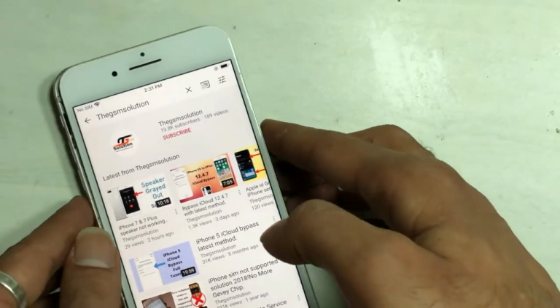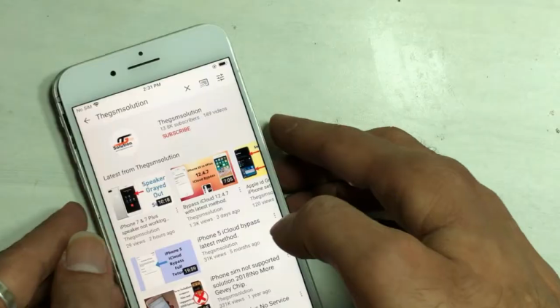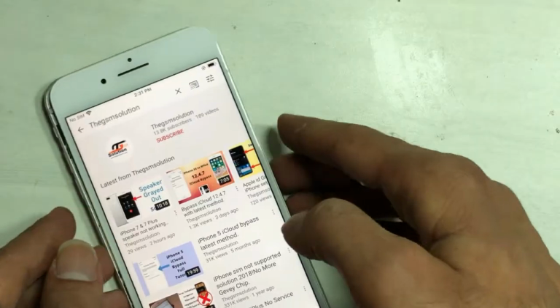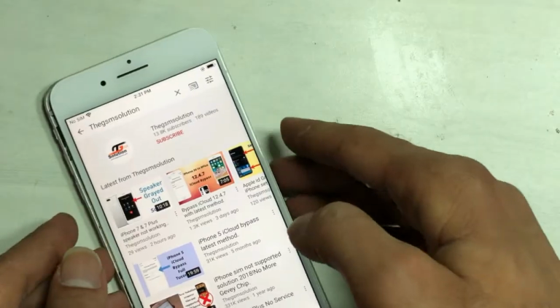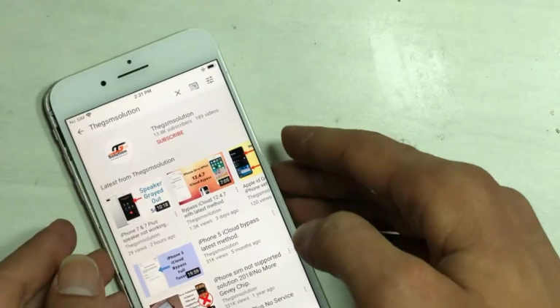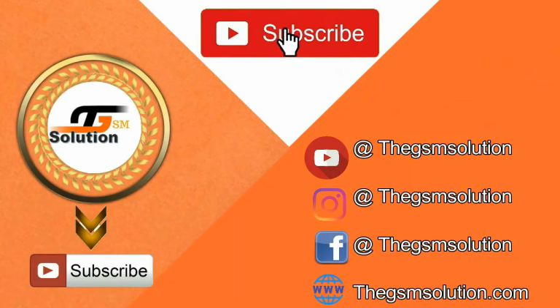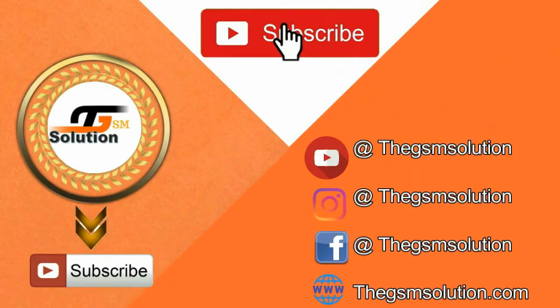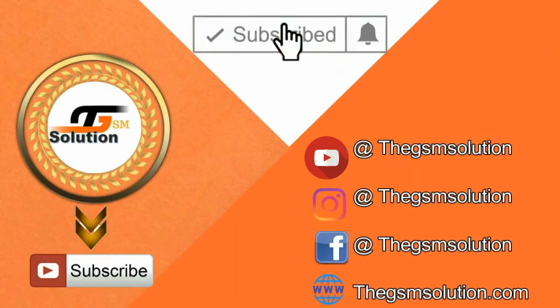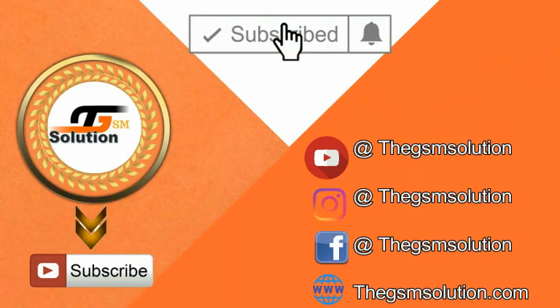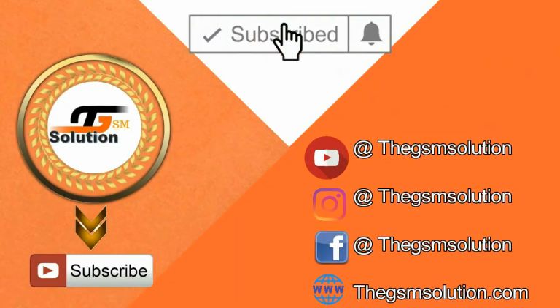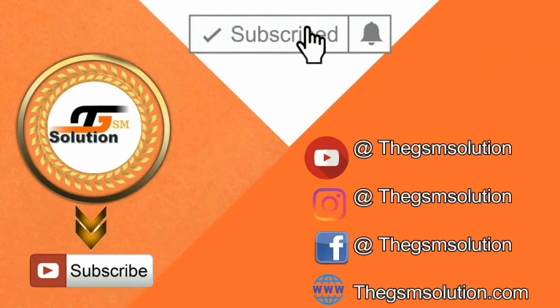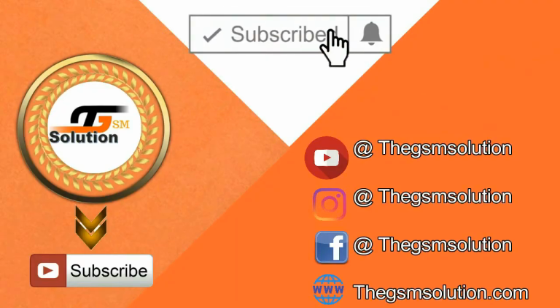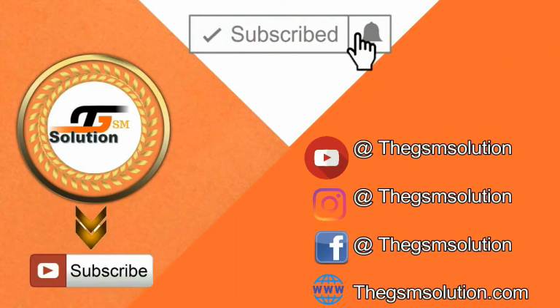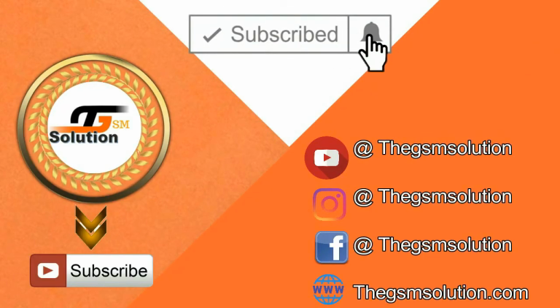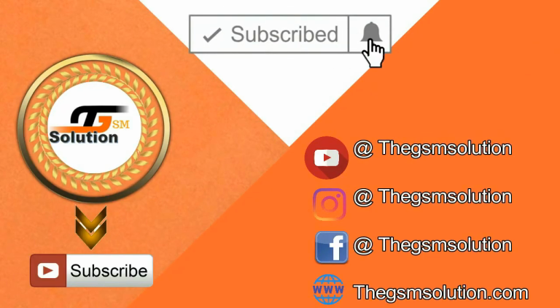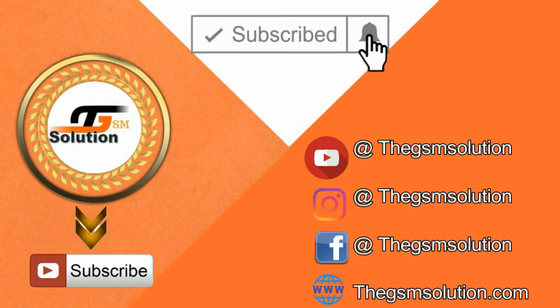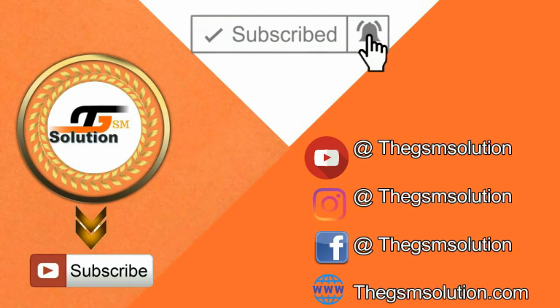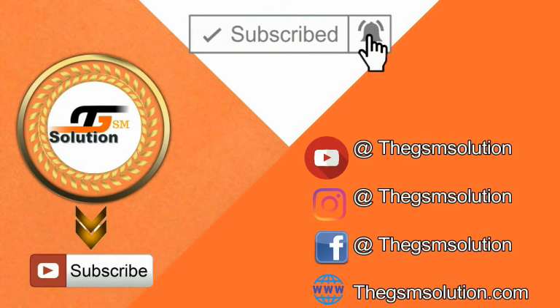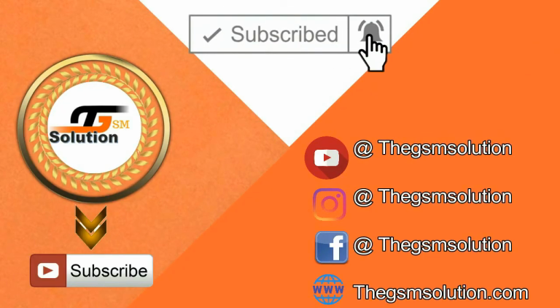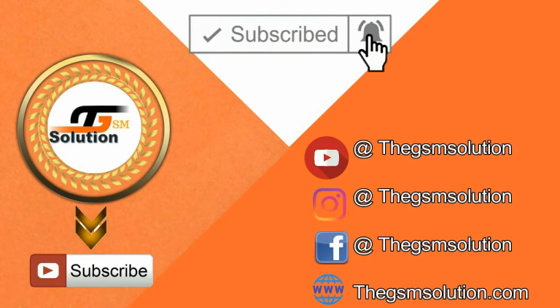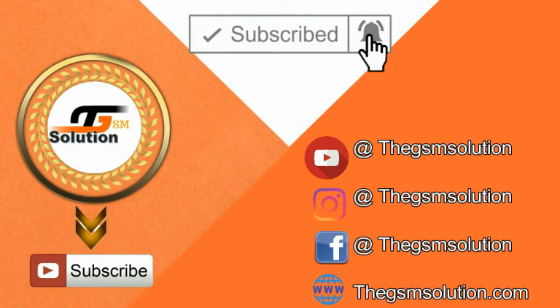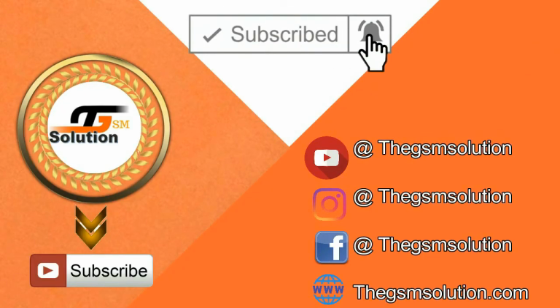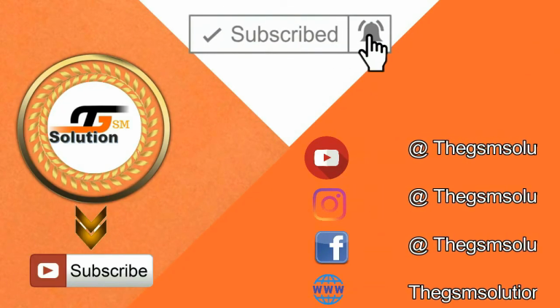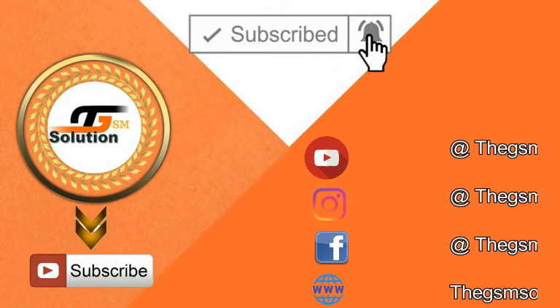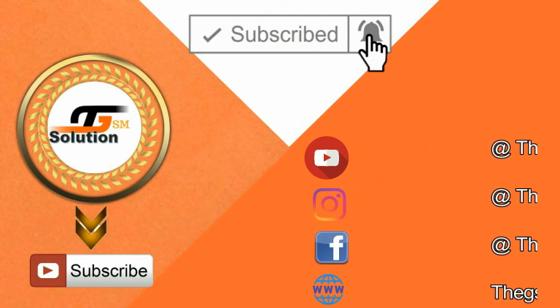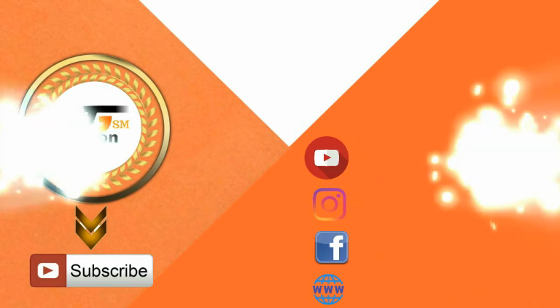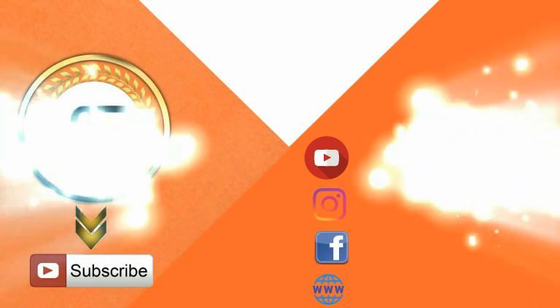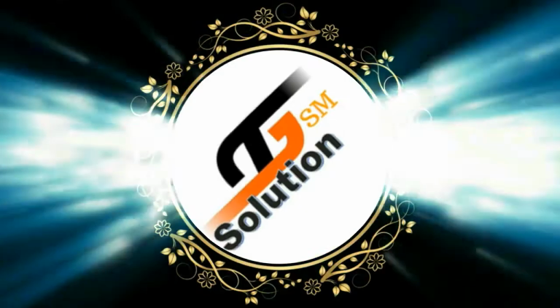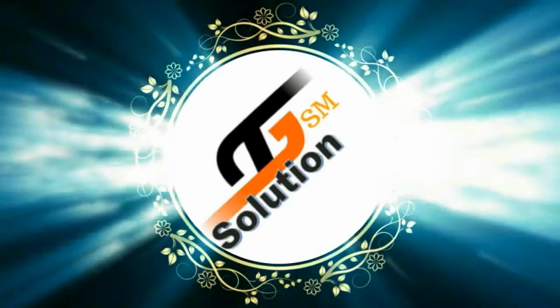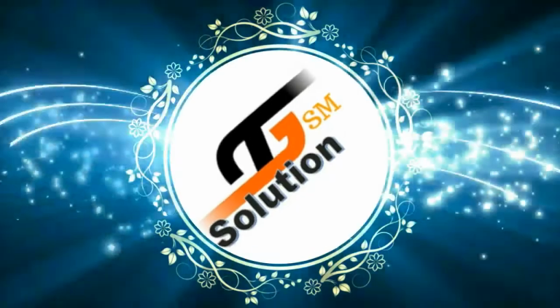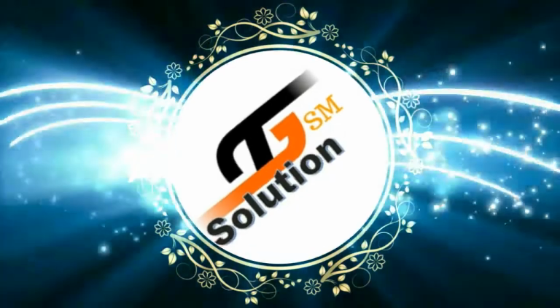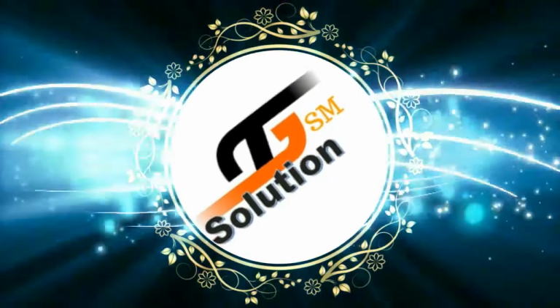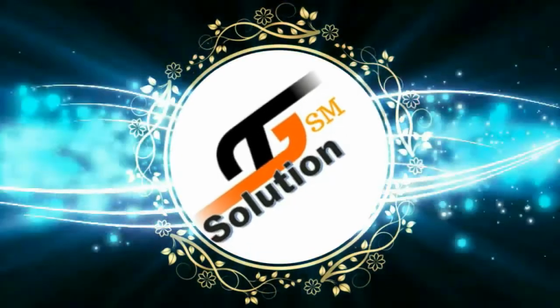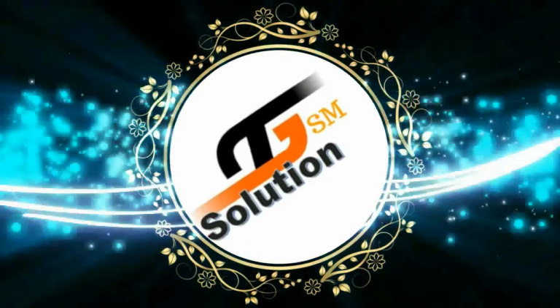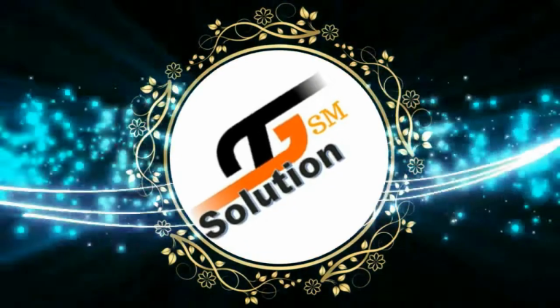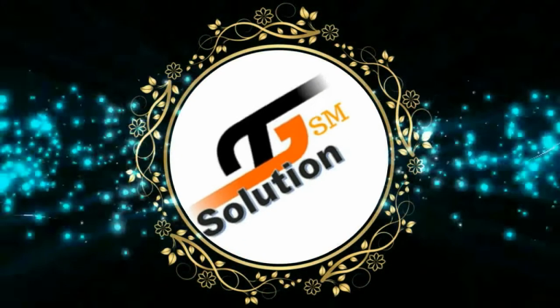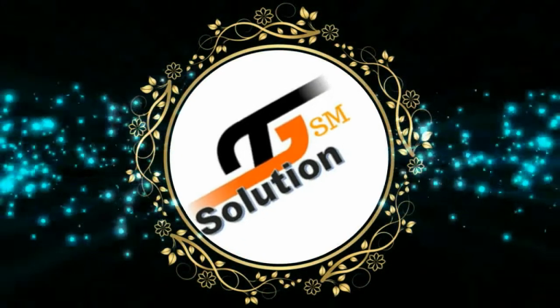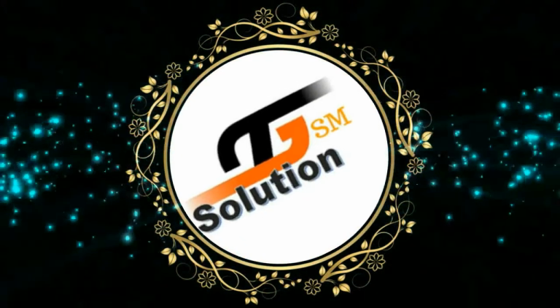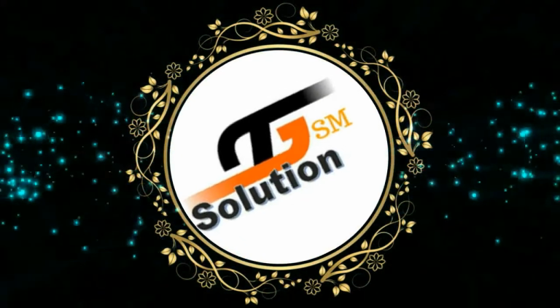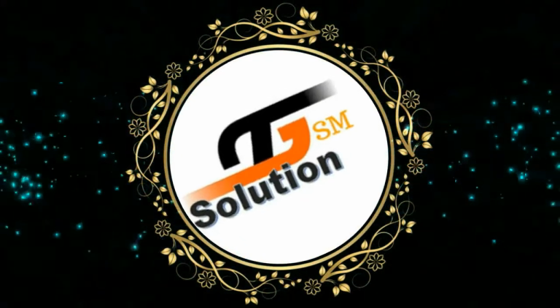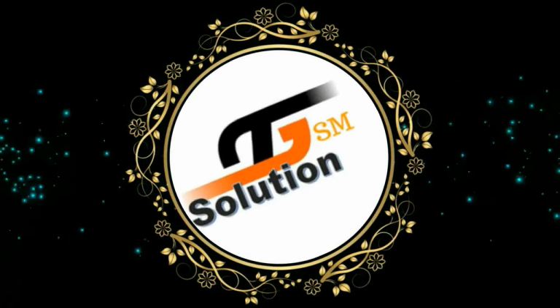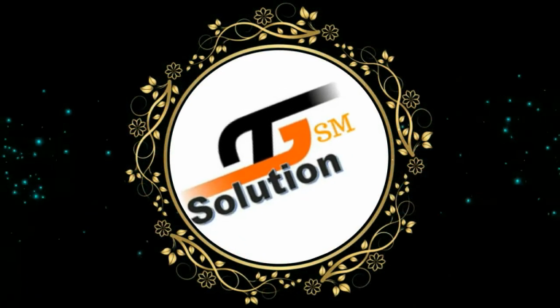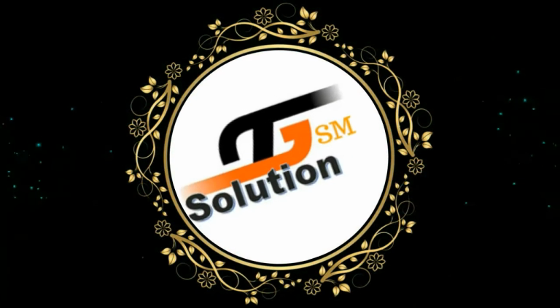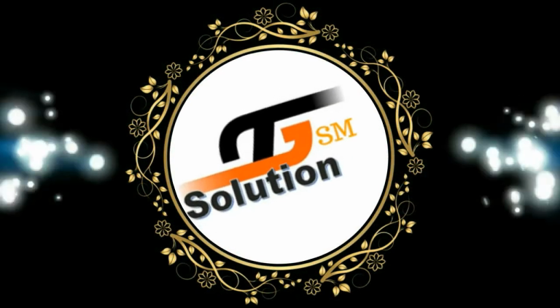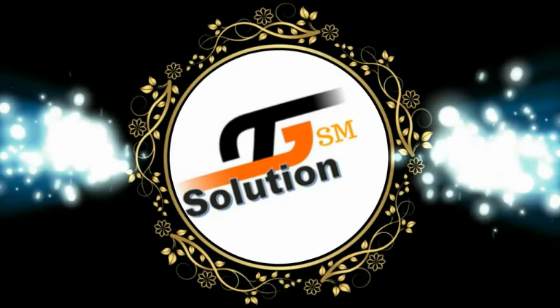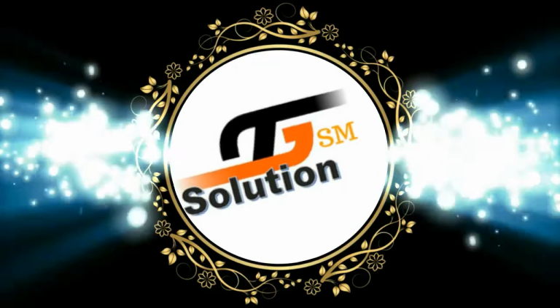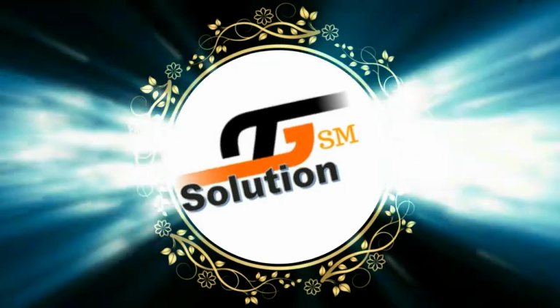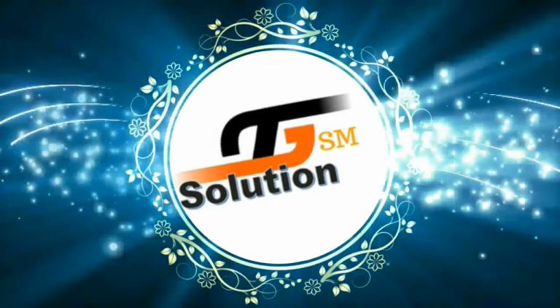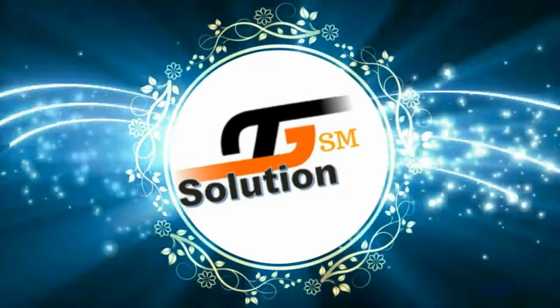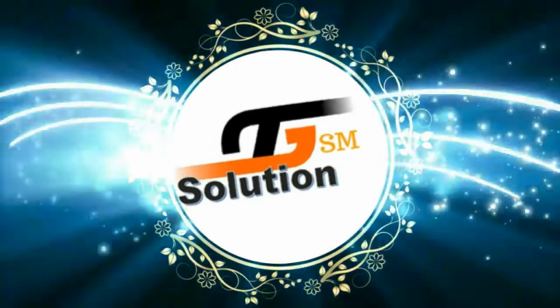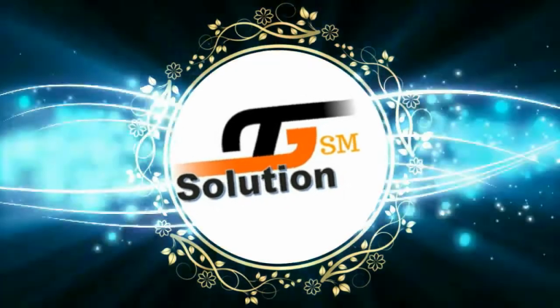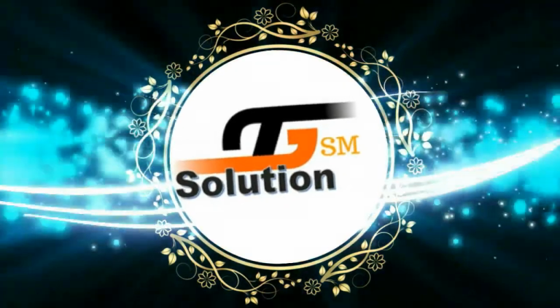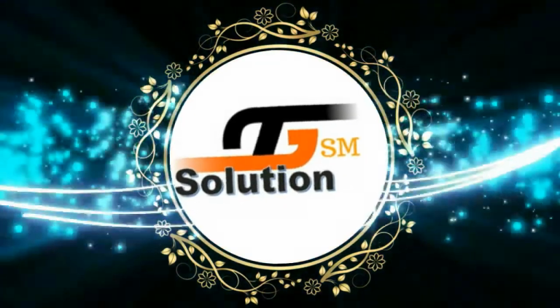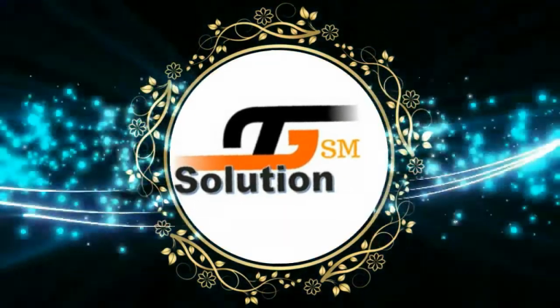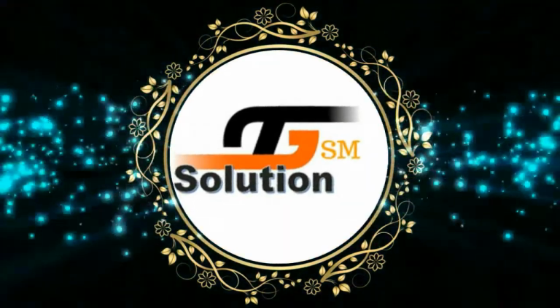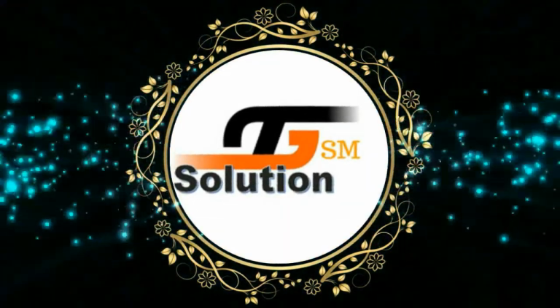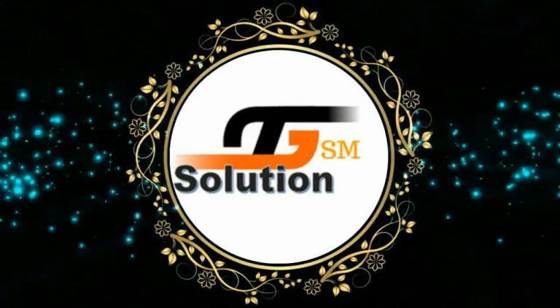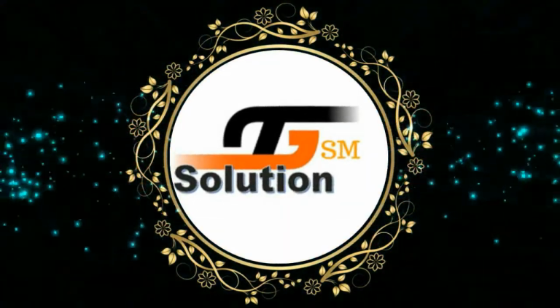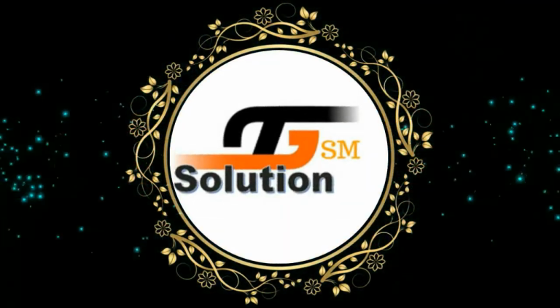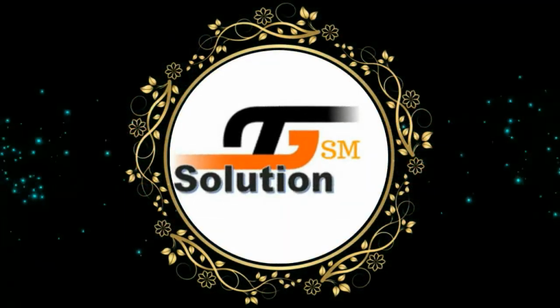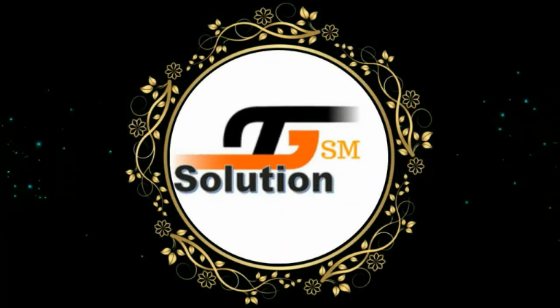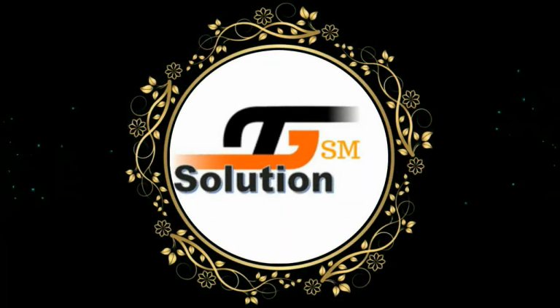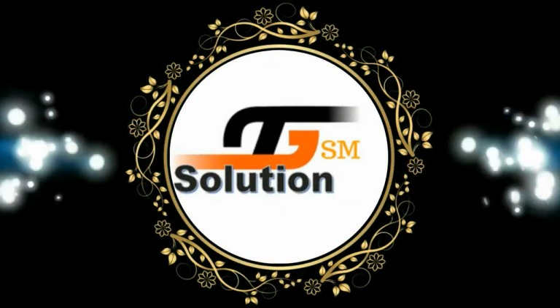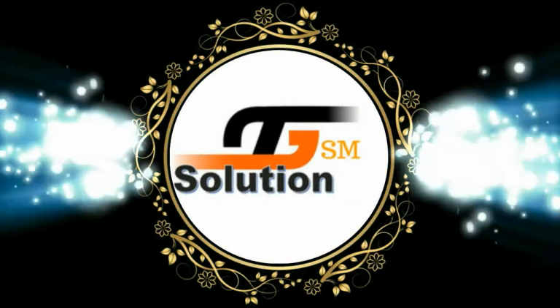Hello everyone, Akash here from the GSM Solution. Peace out till the next time. Bye.